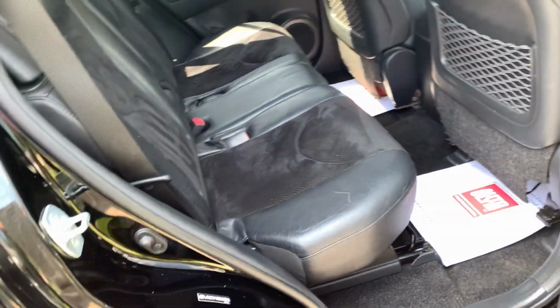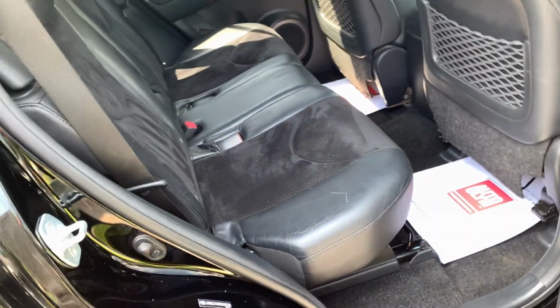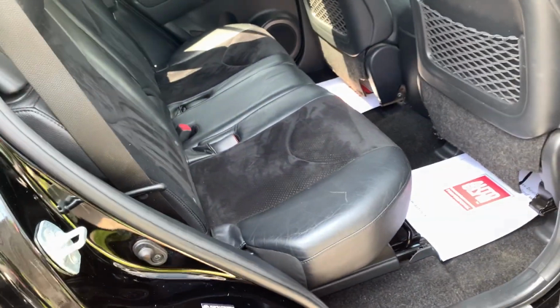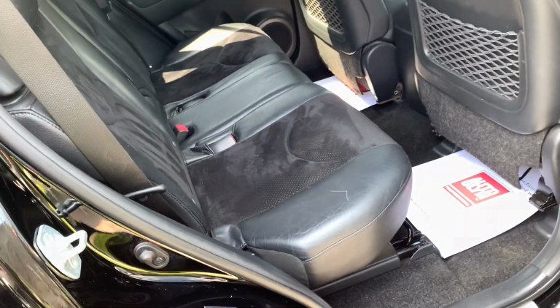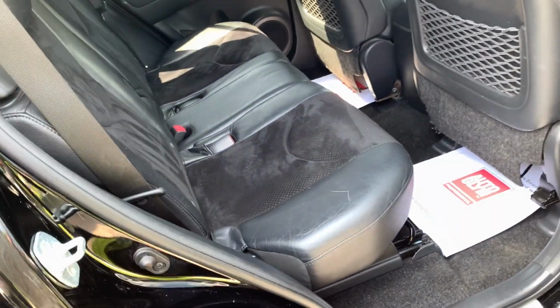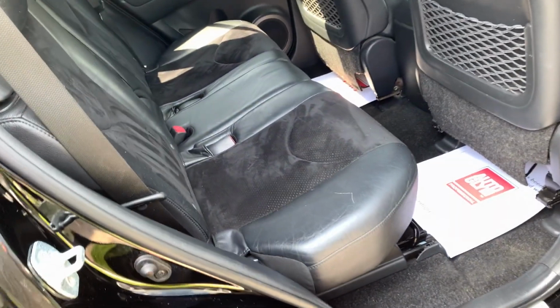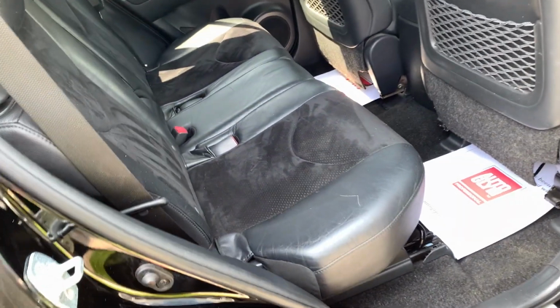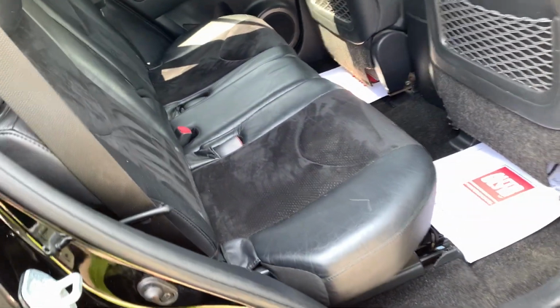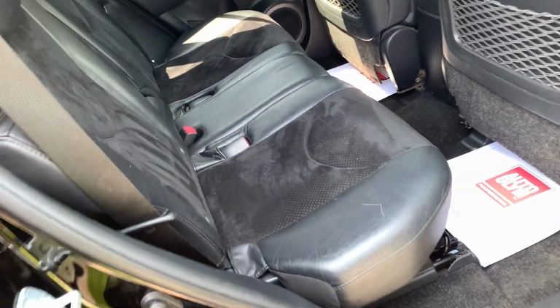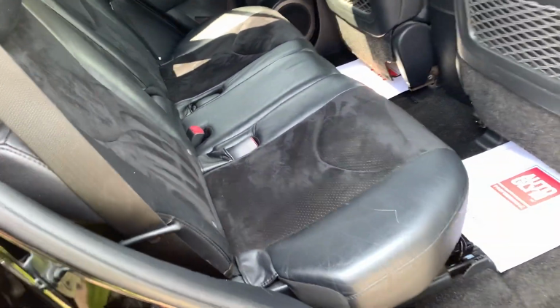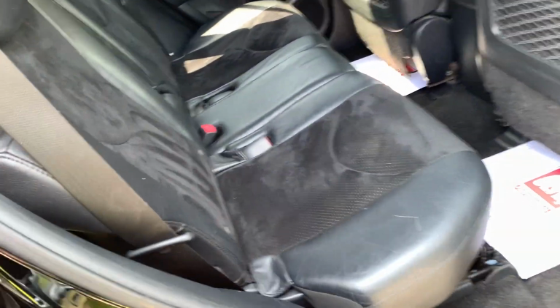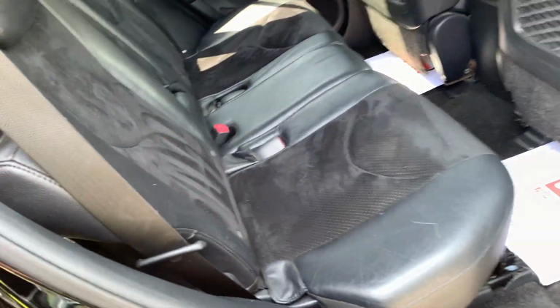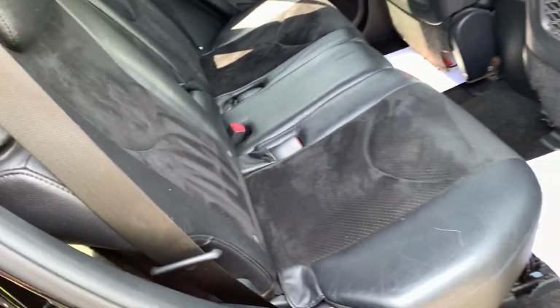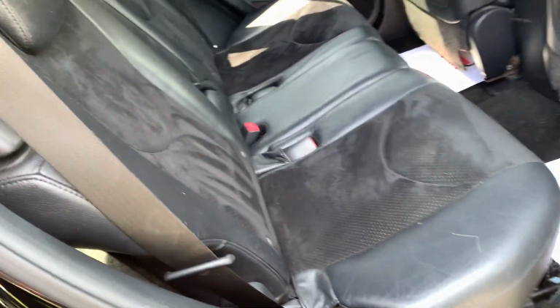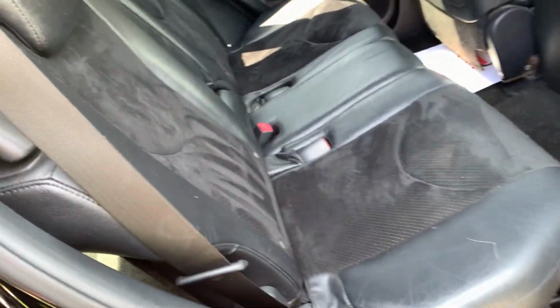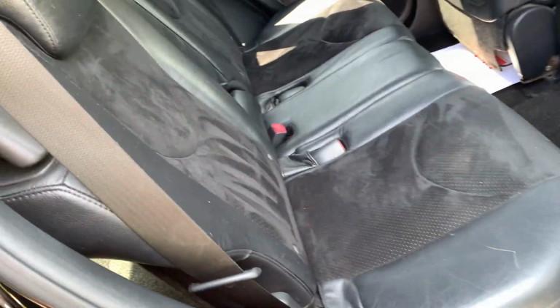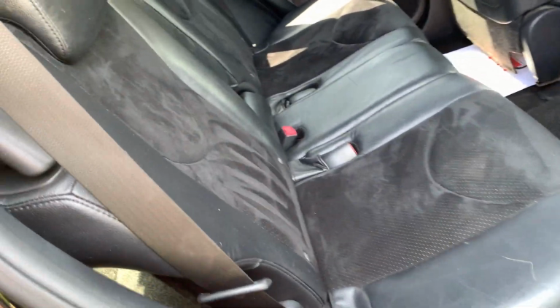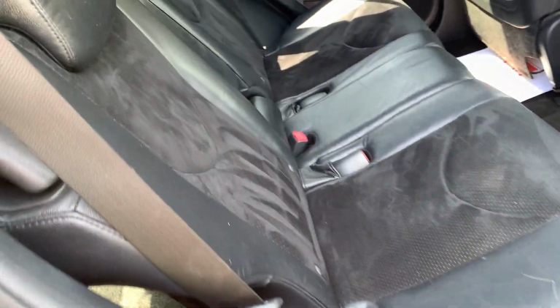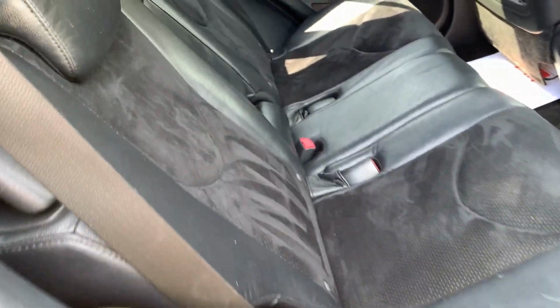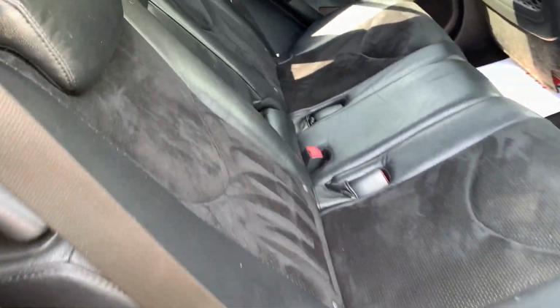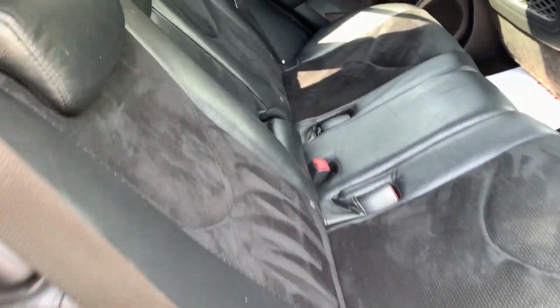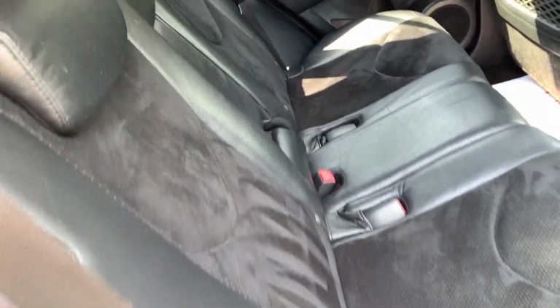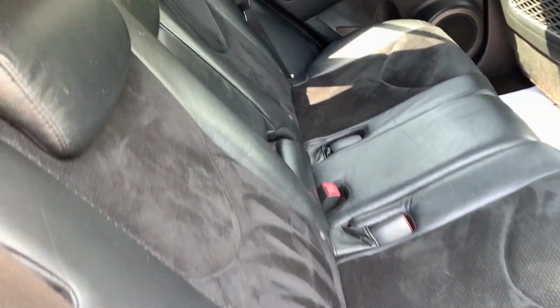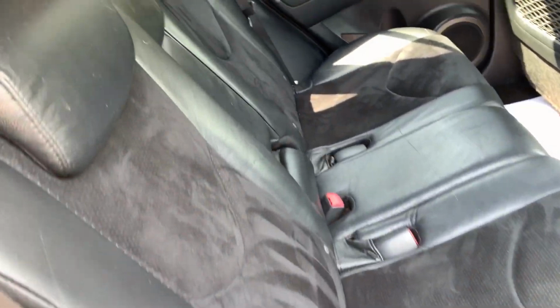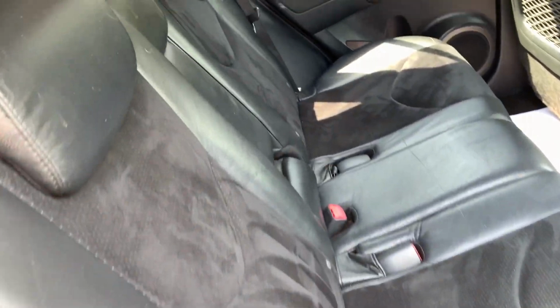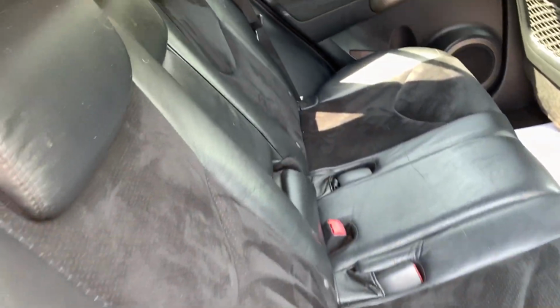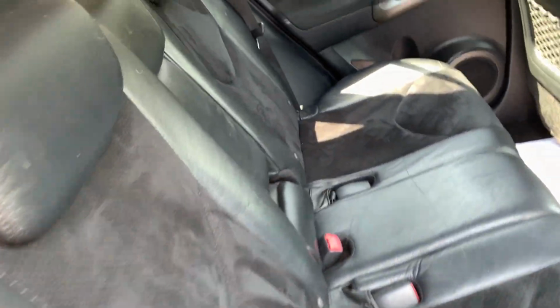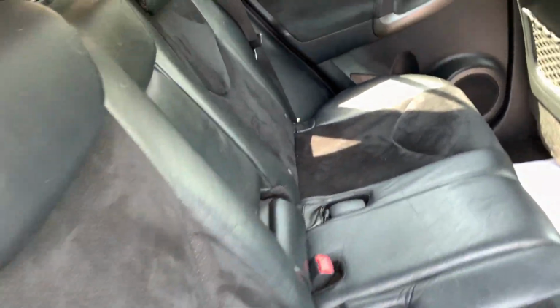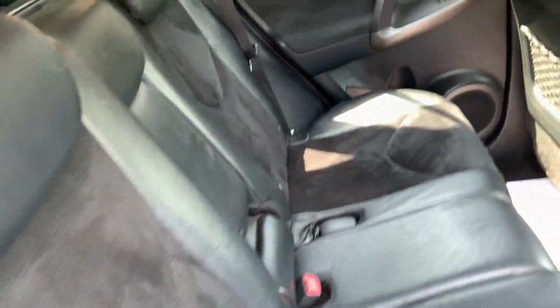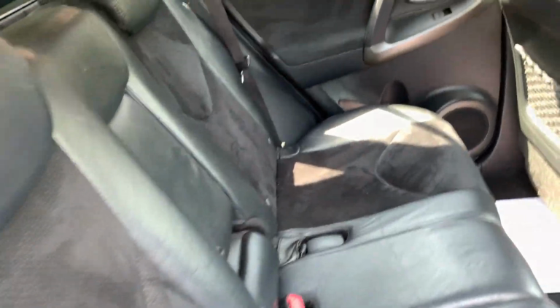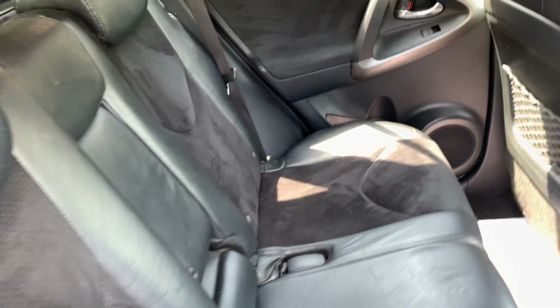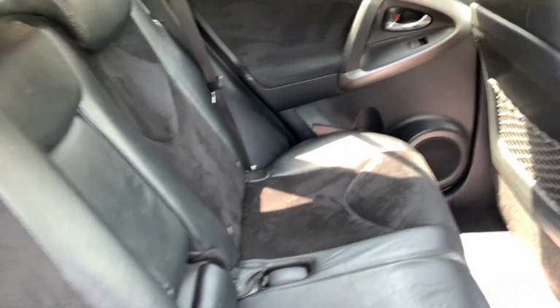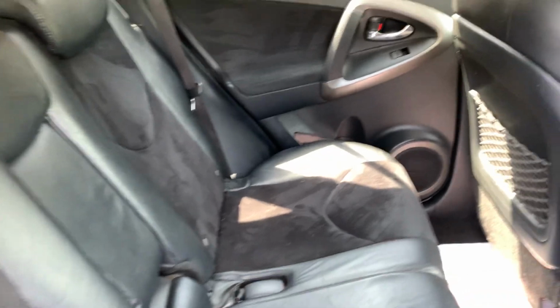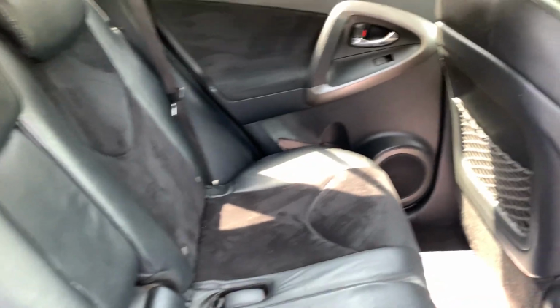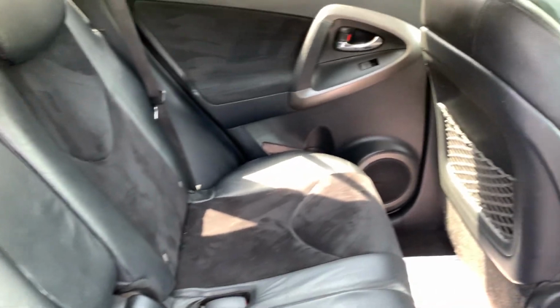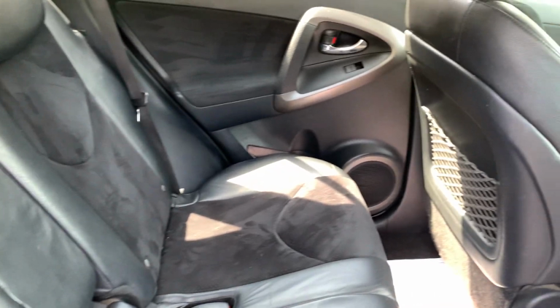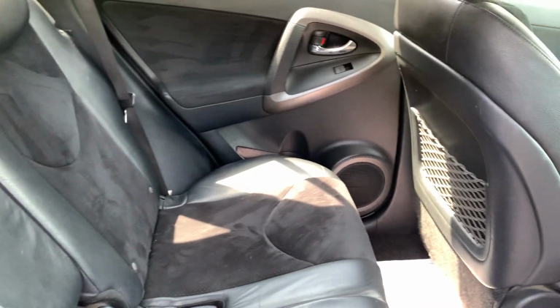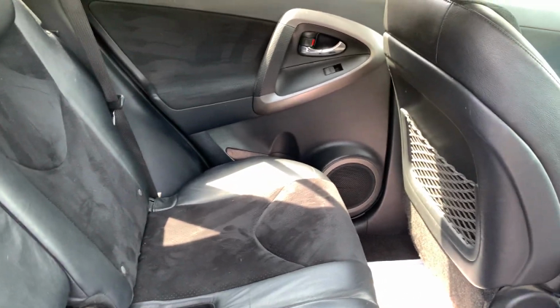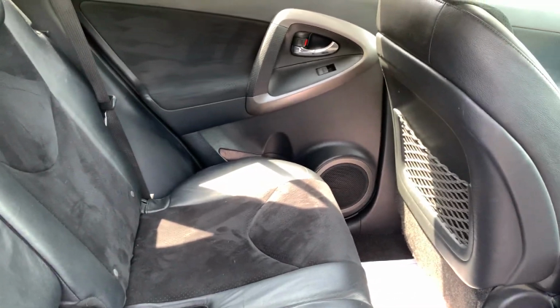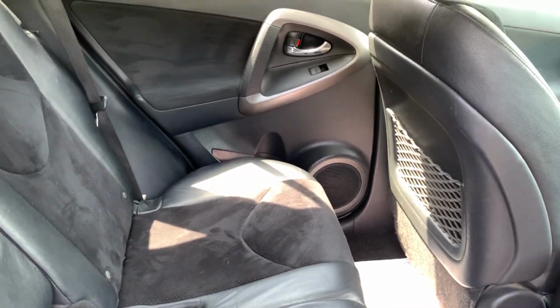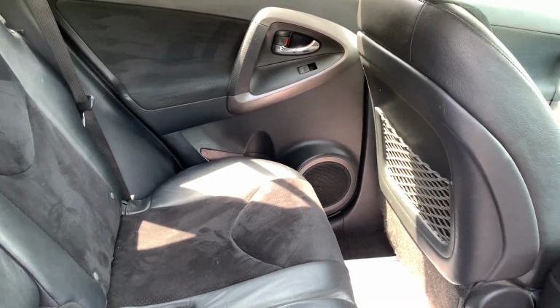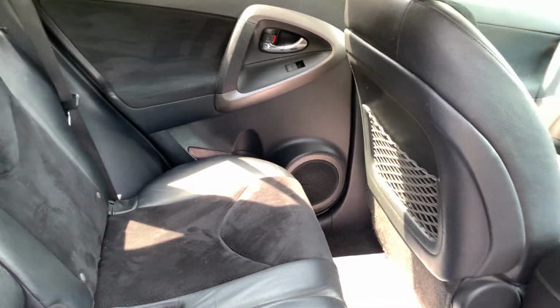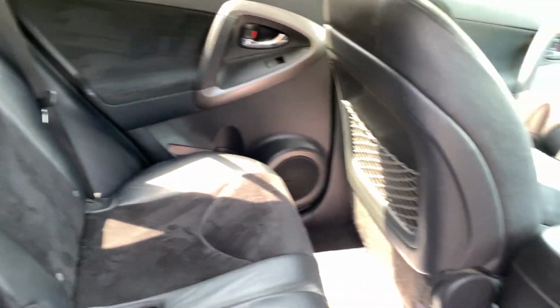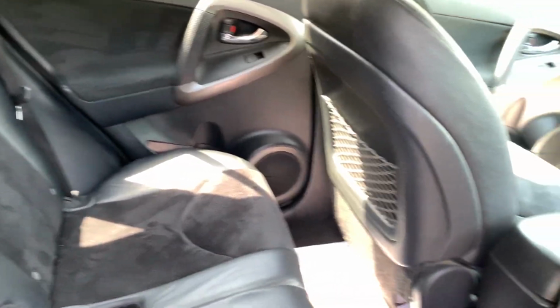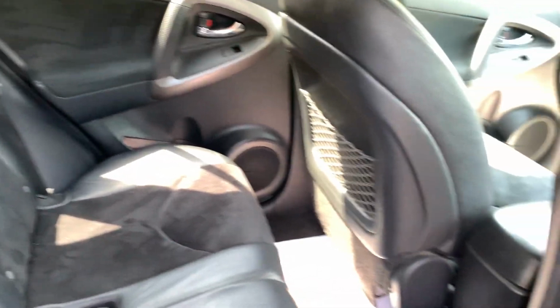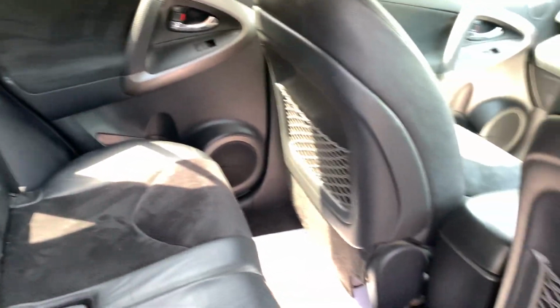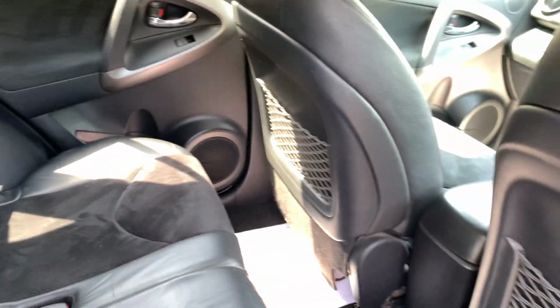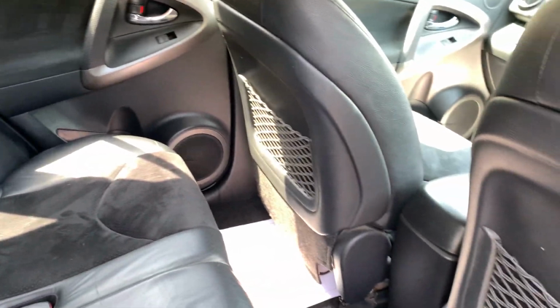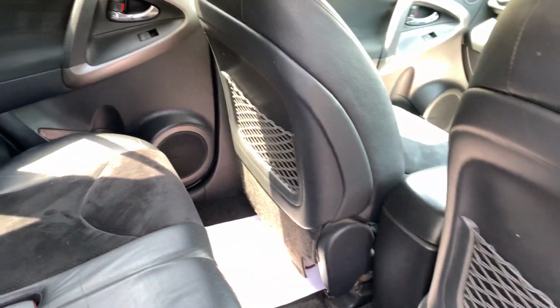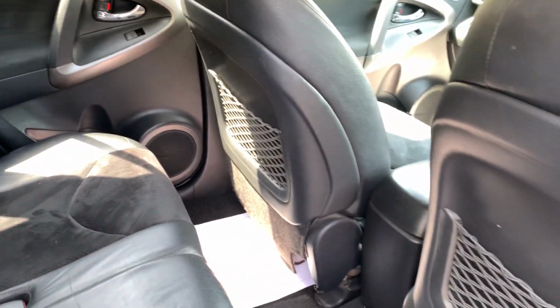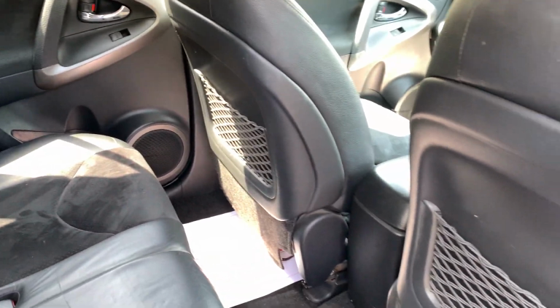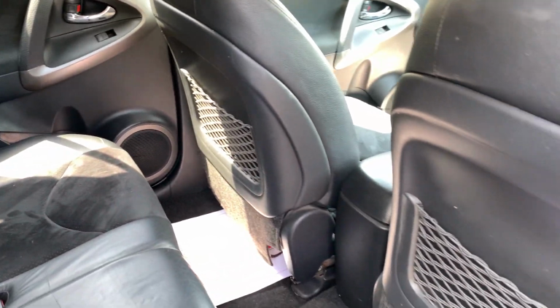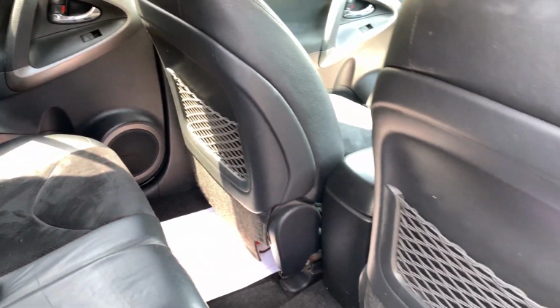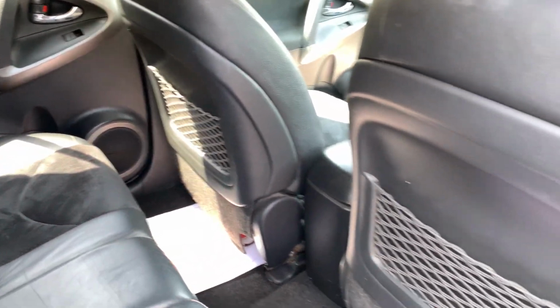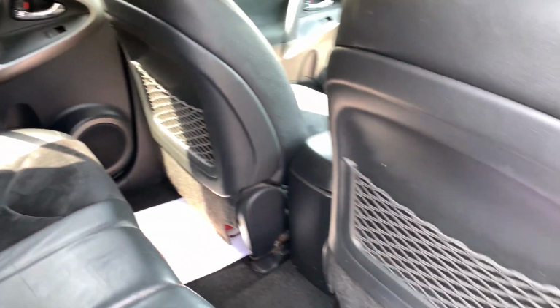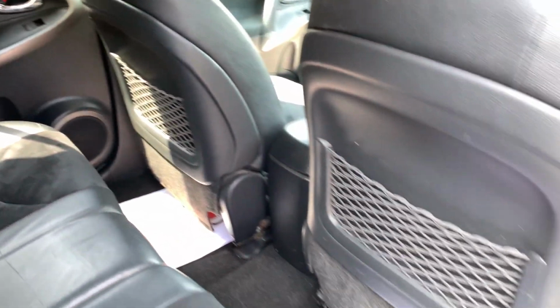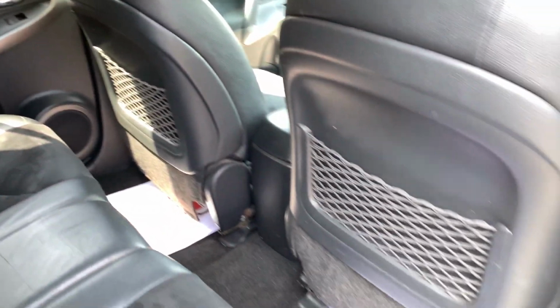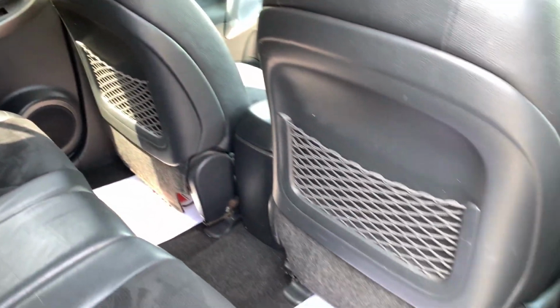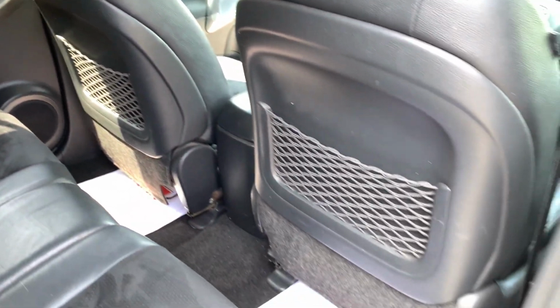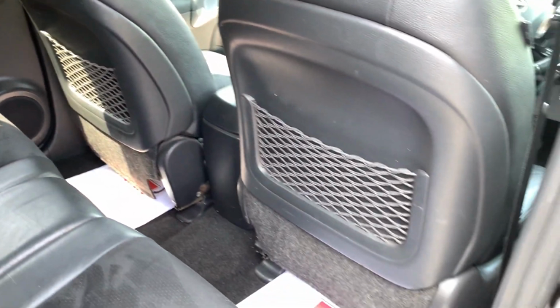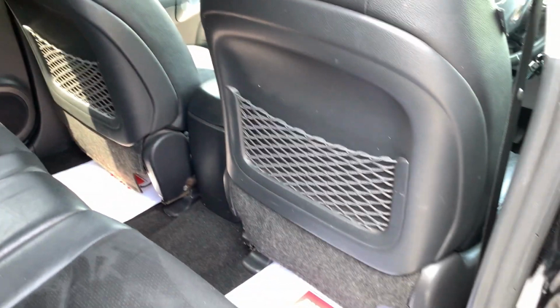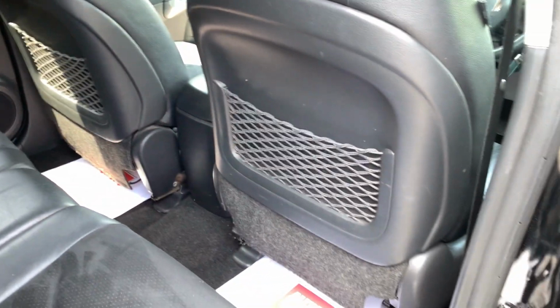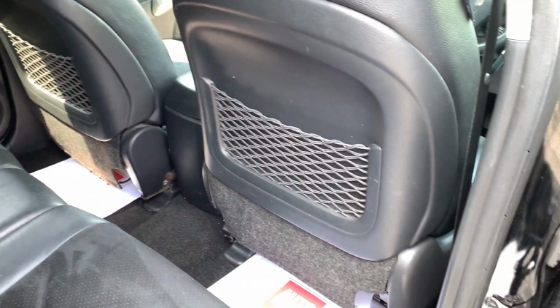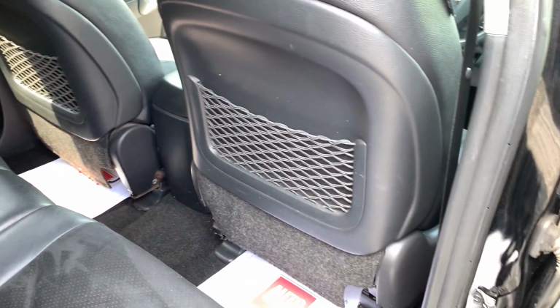In the rear of the vehicle, once again seats are clean and tidy. Door cards and seat backs all in great order.